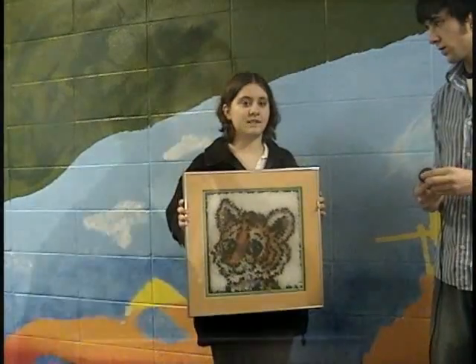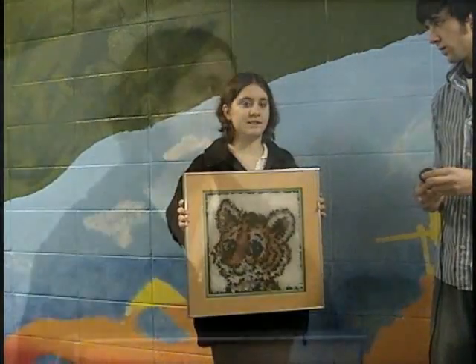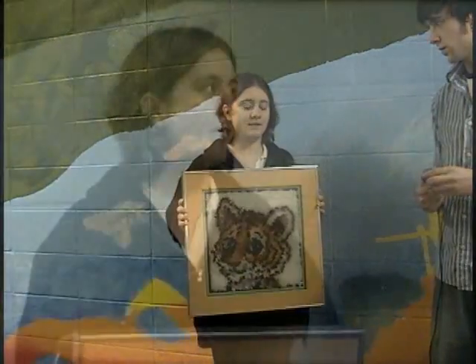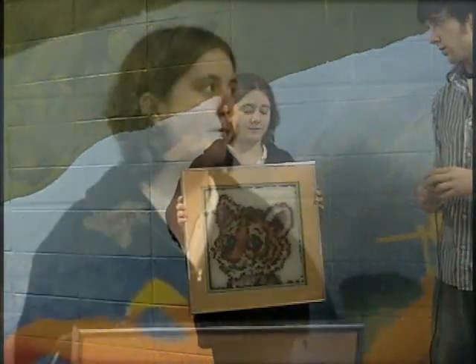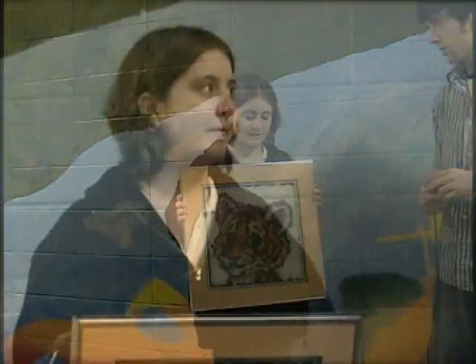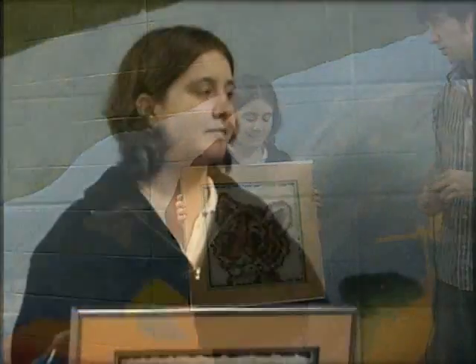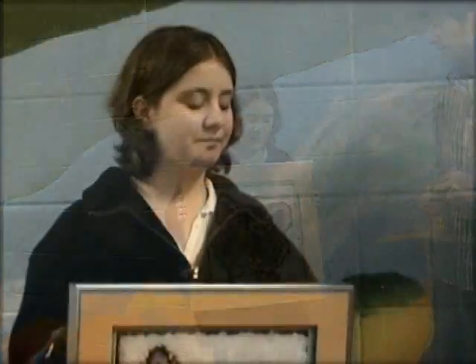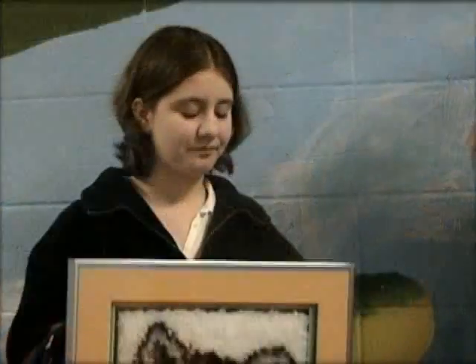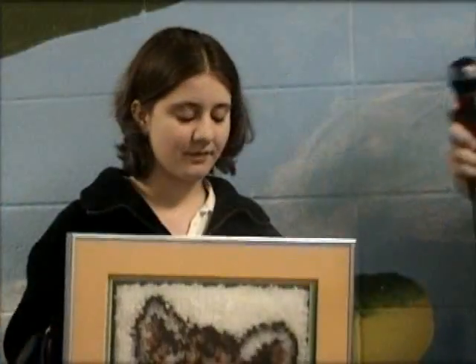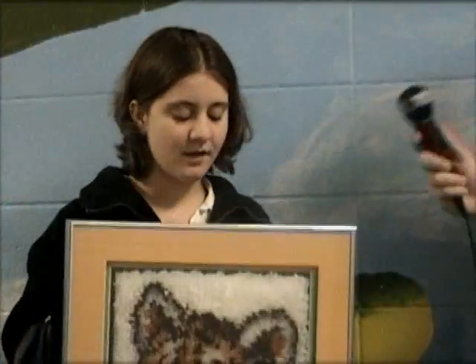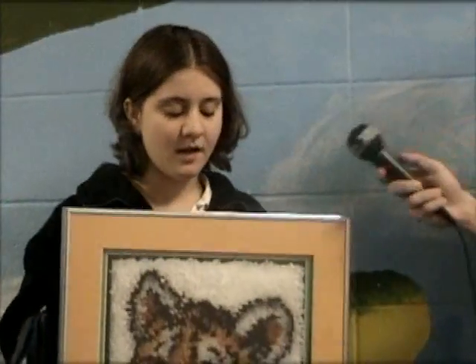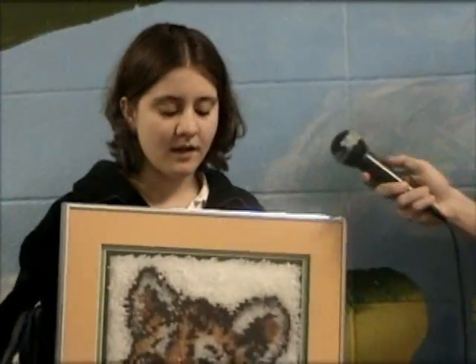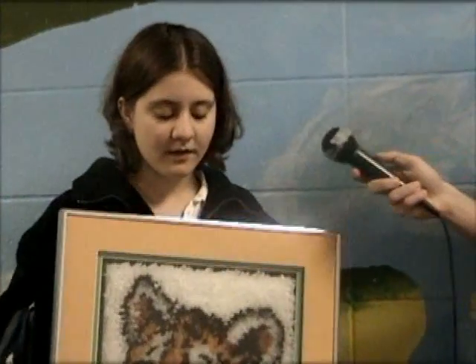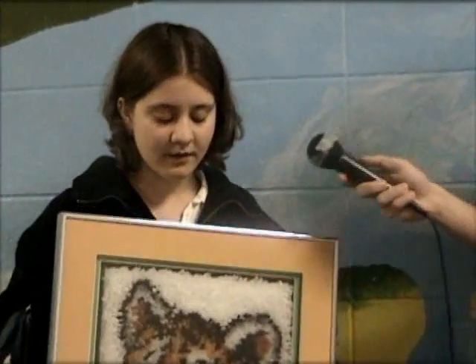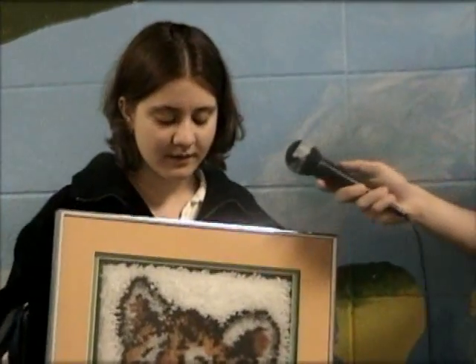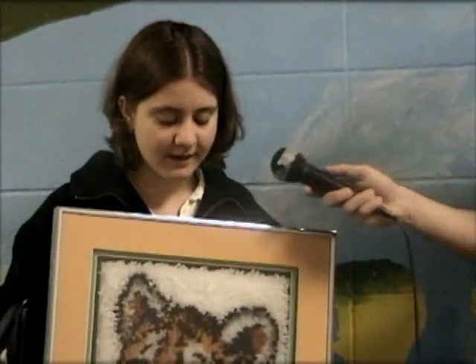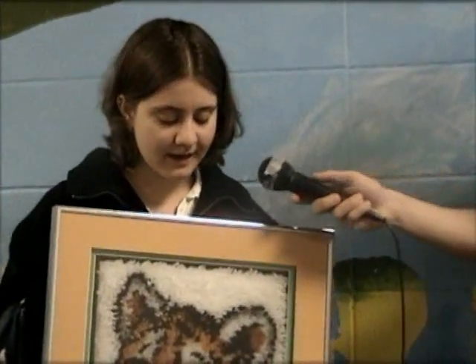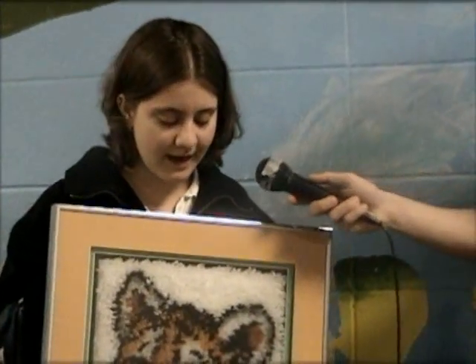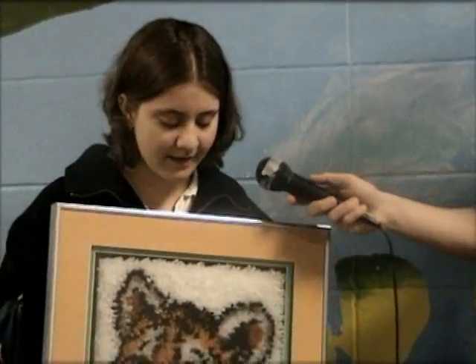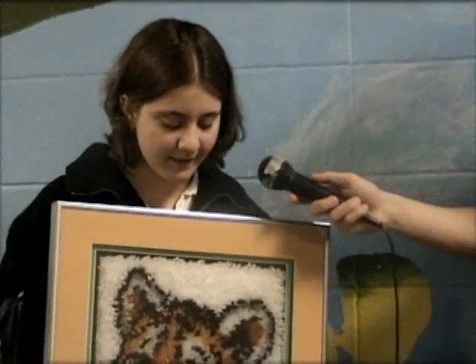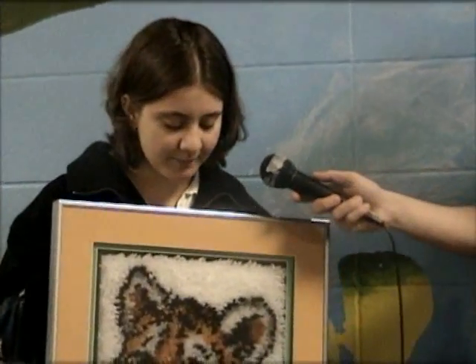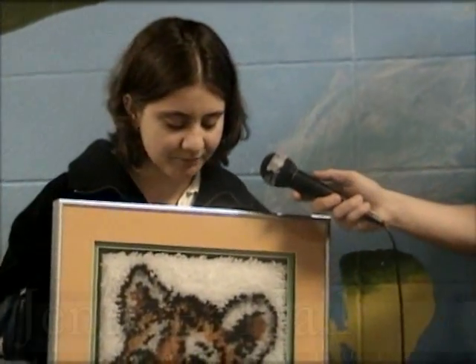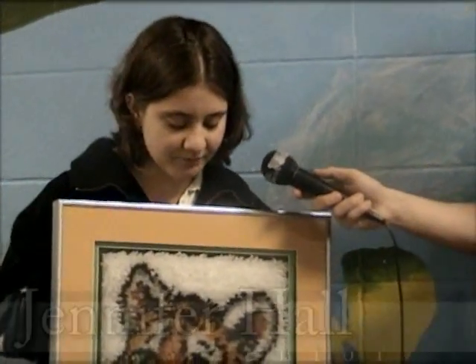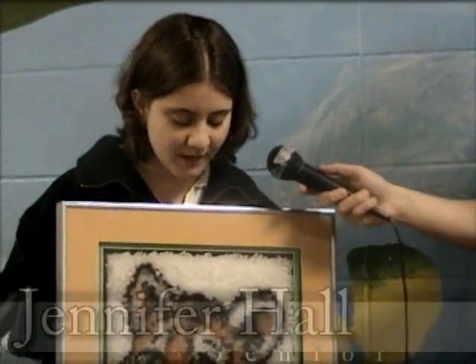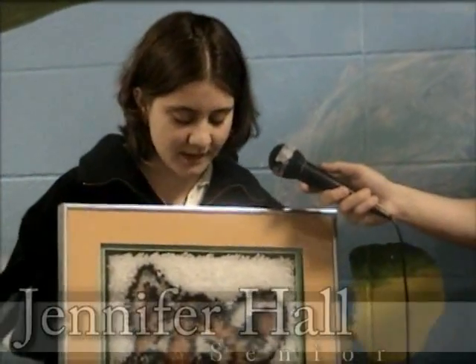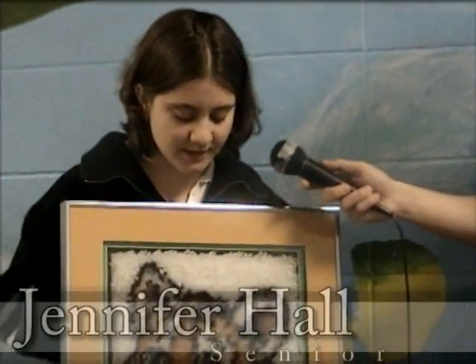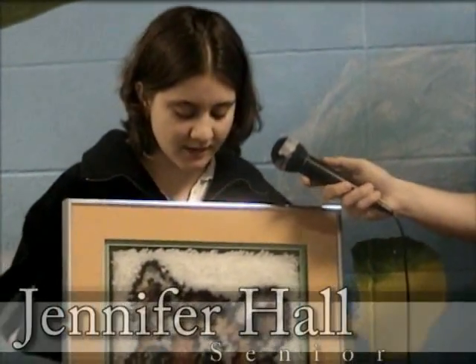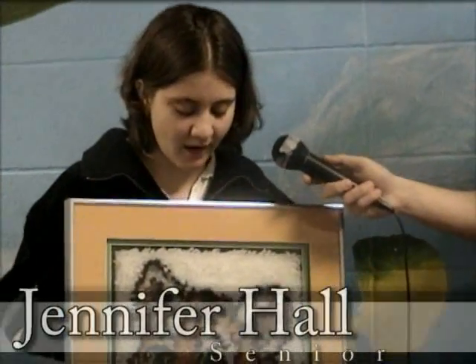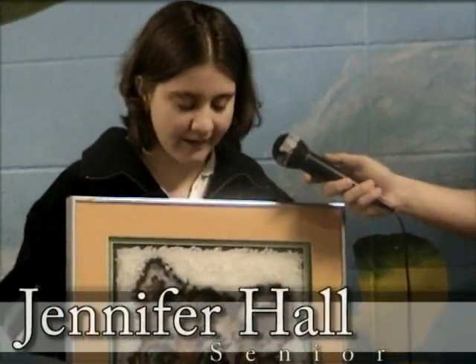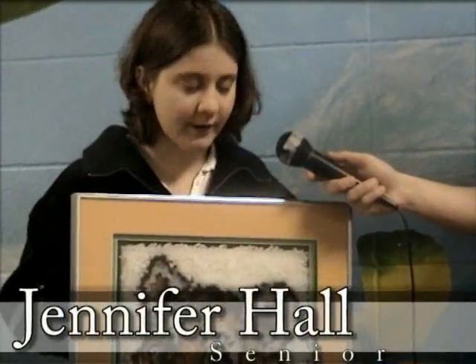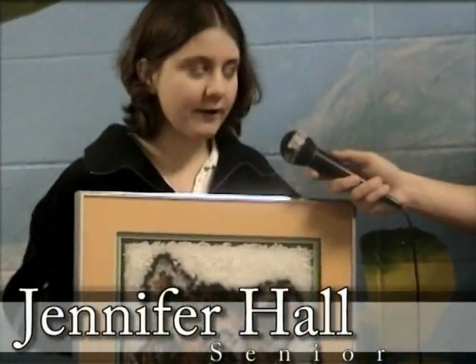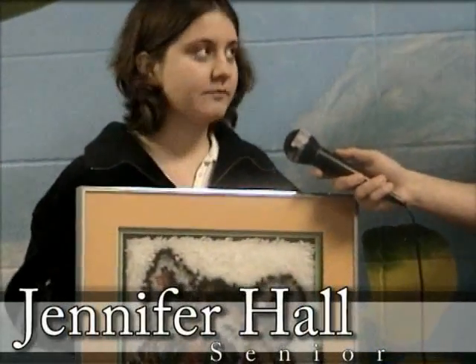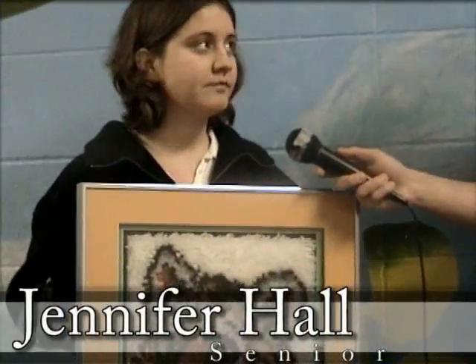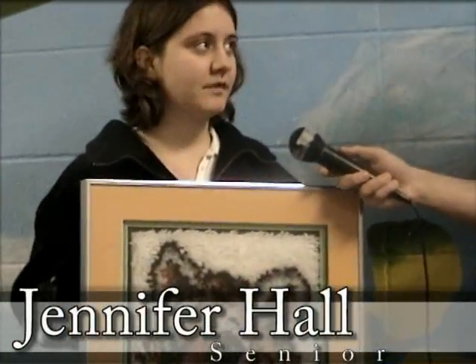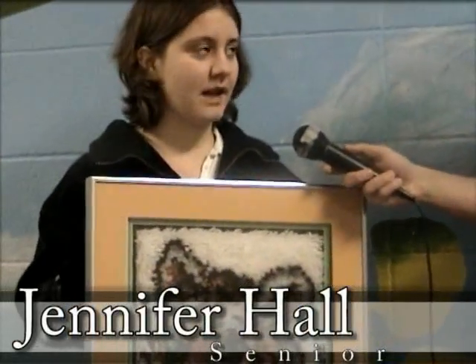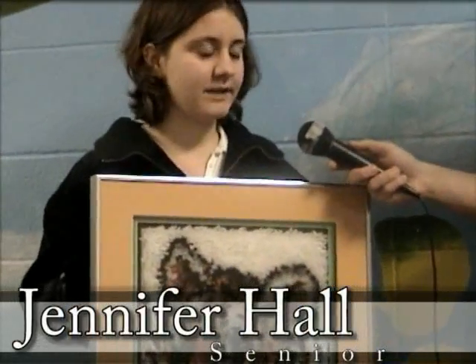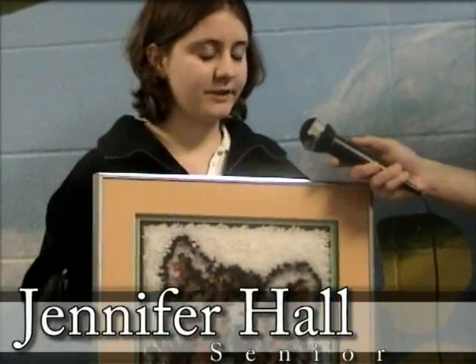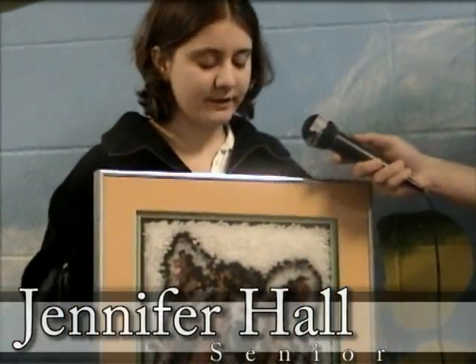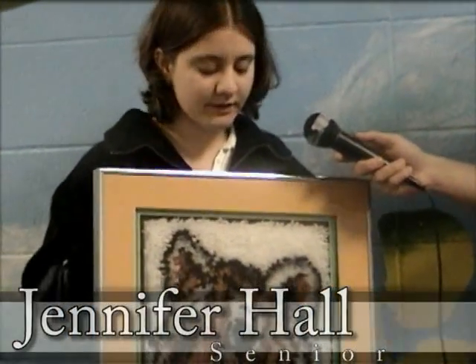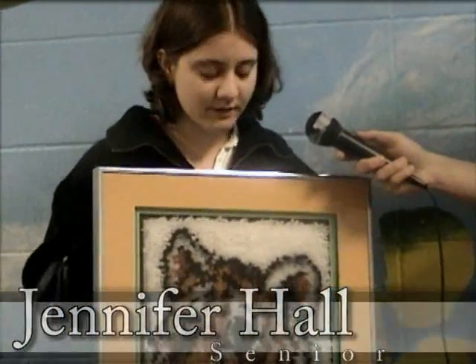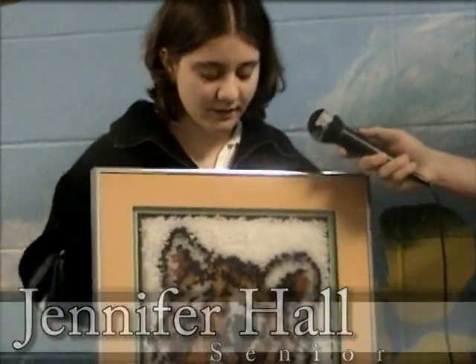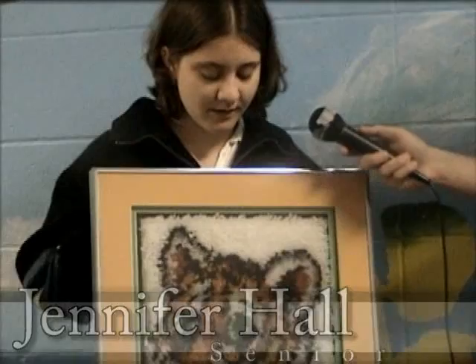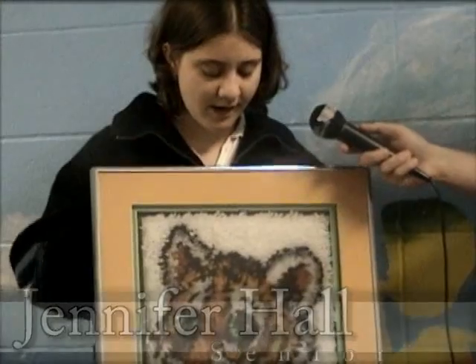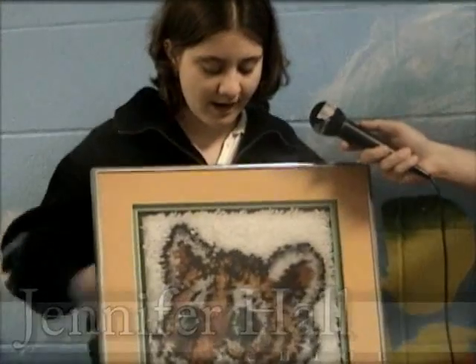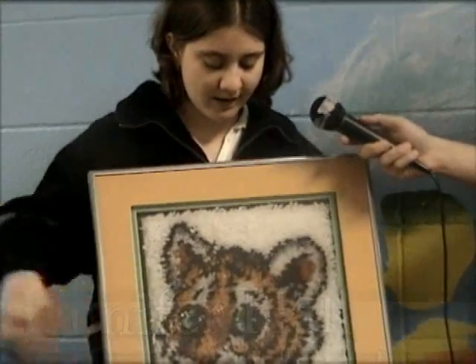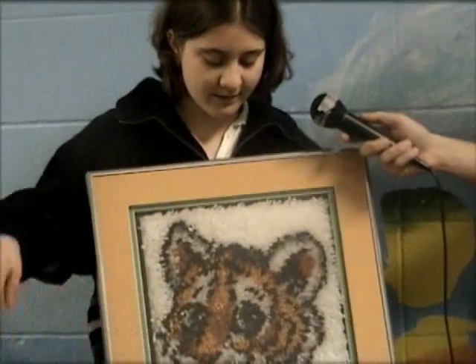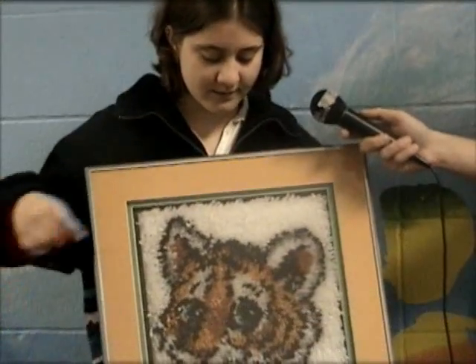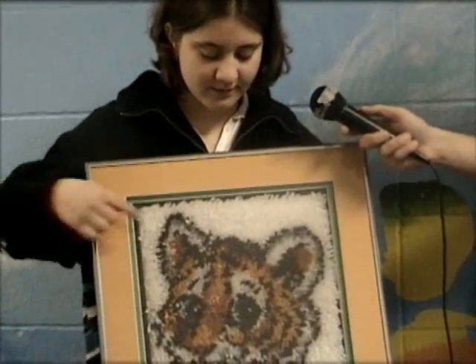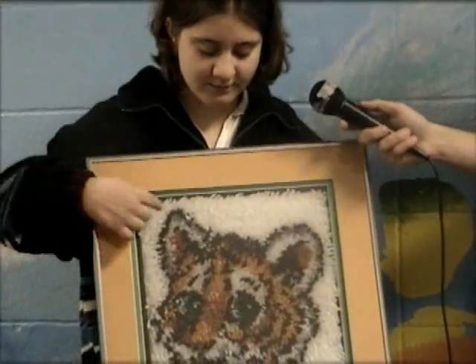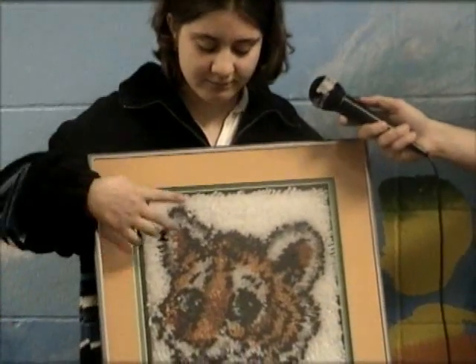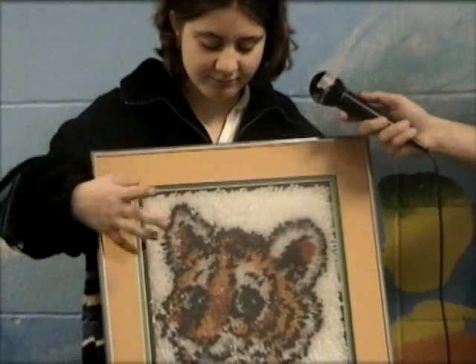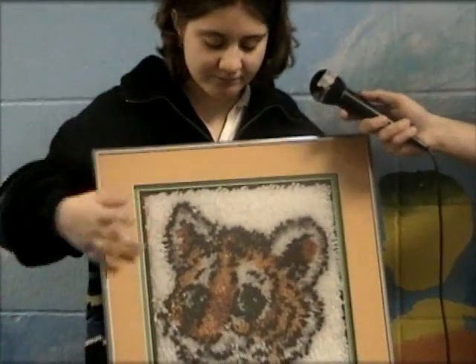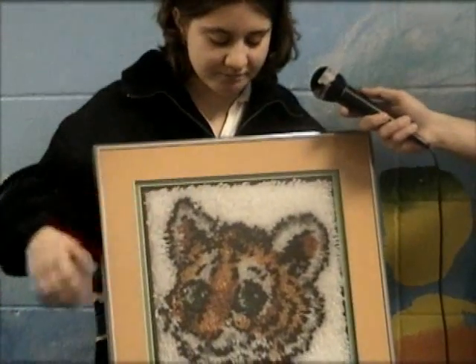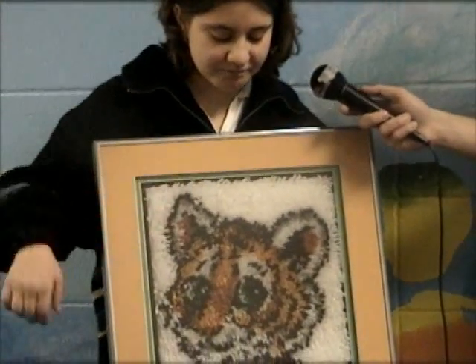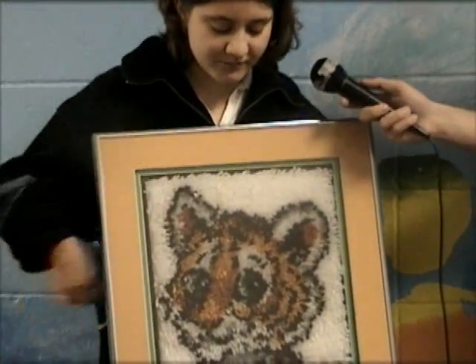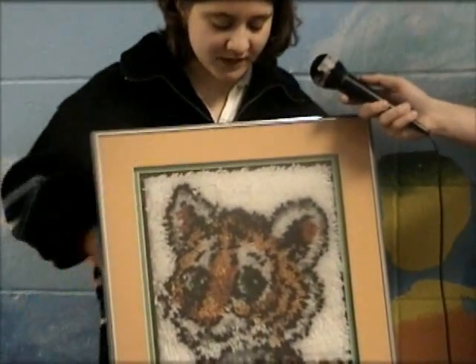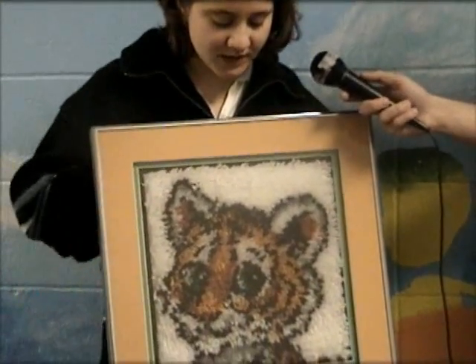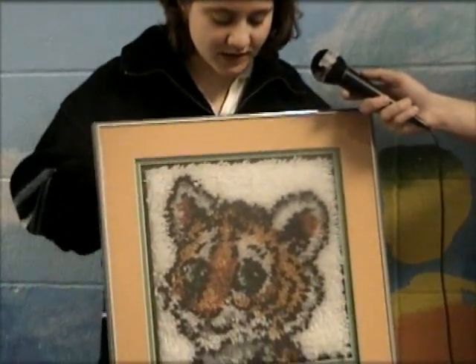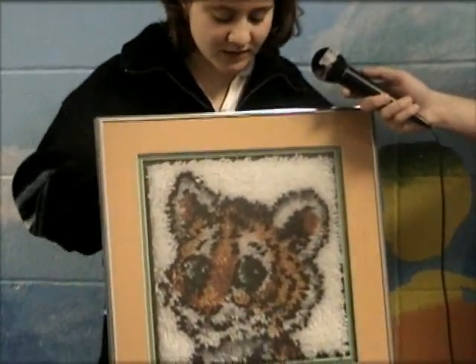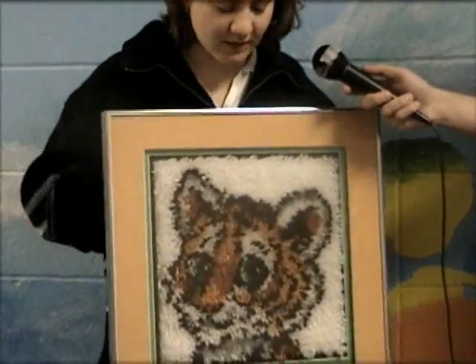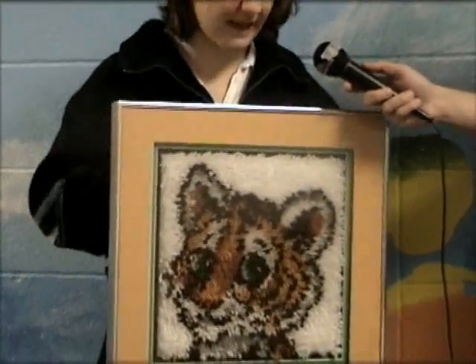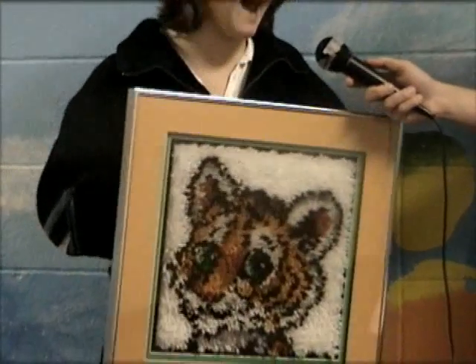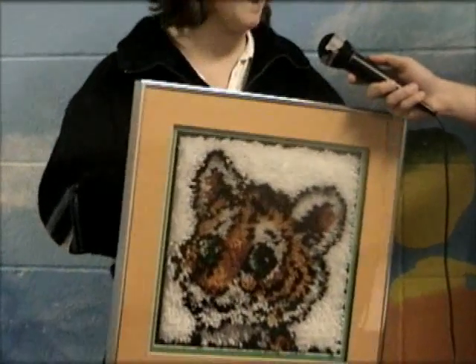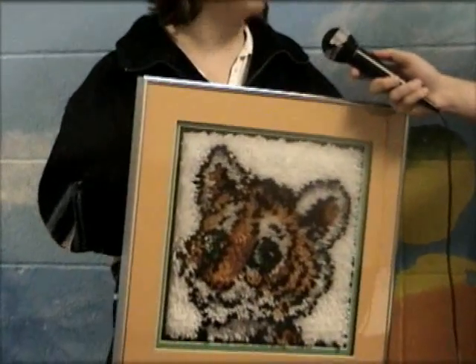So what are we looking at here? You're looking at a tiger latch hook. It's just a cat.